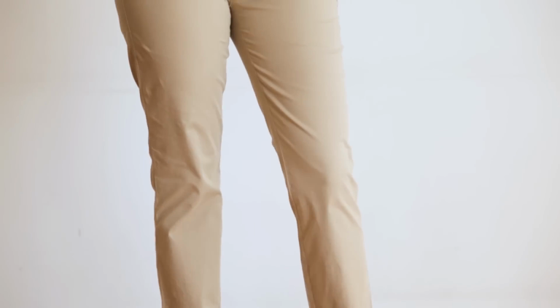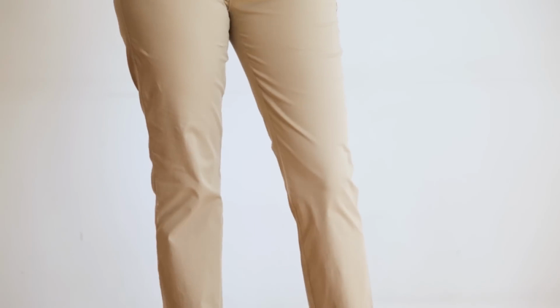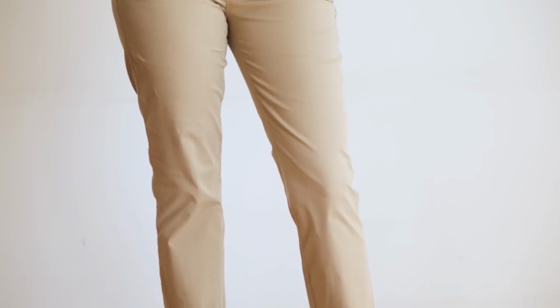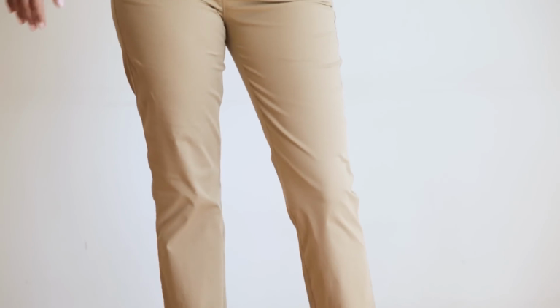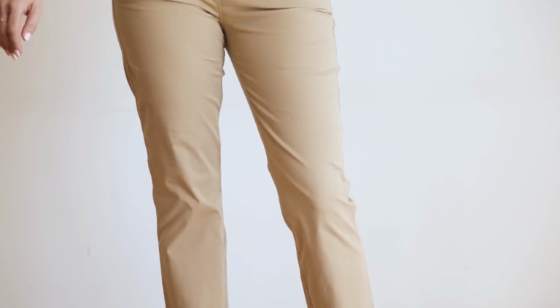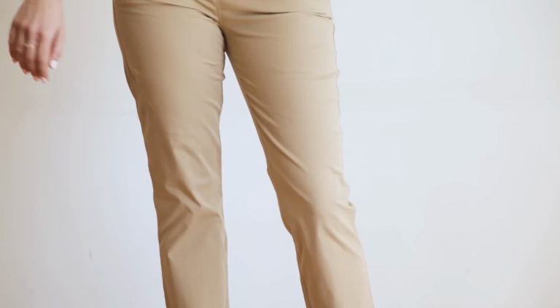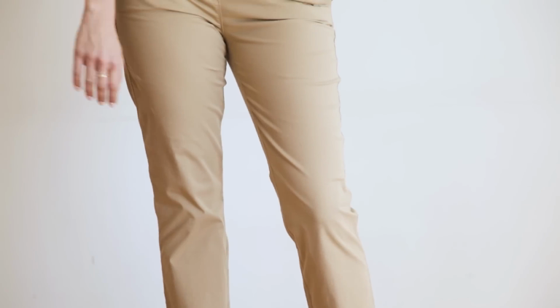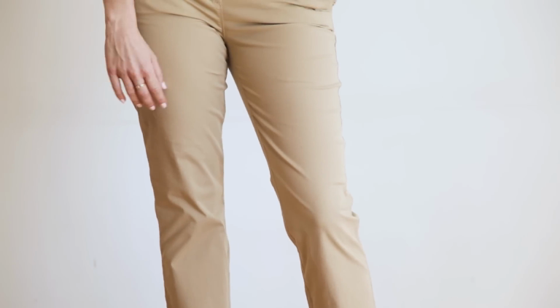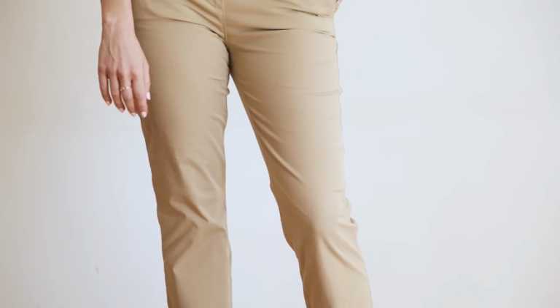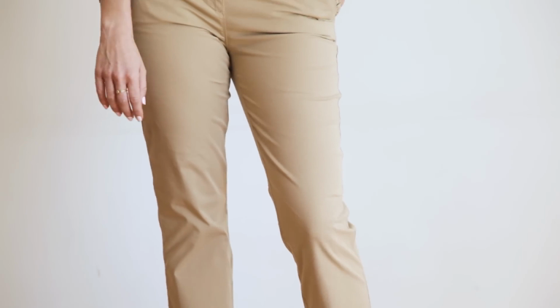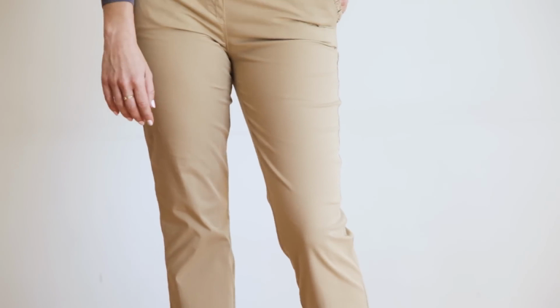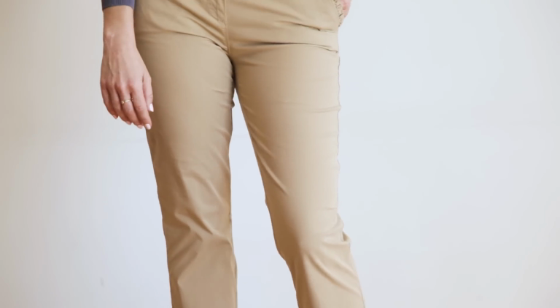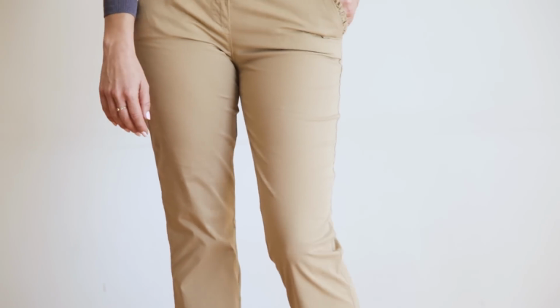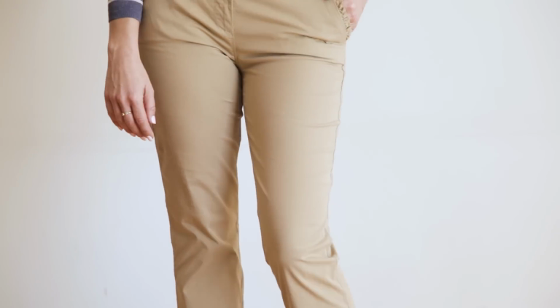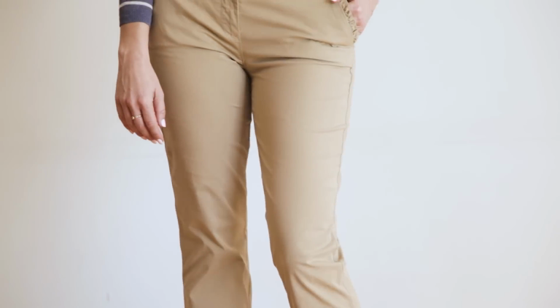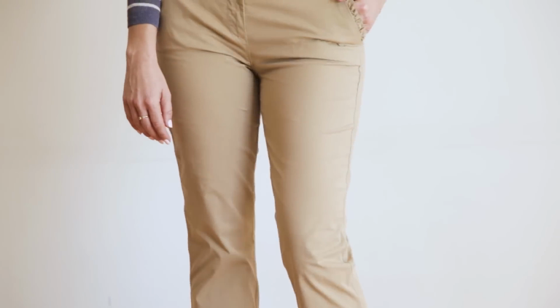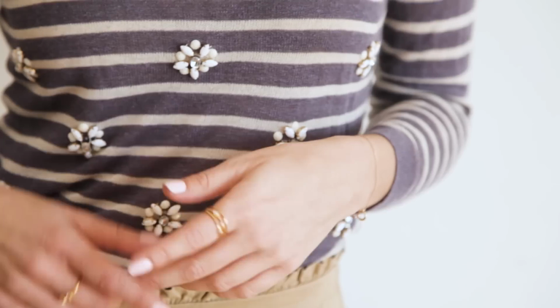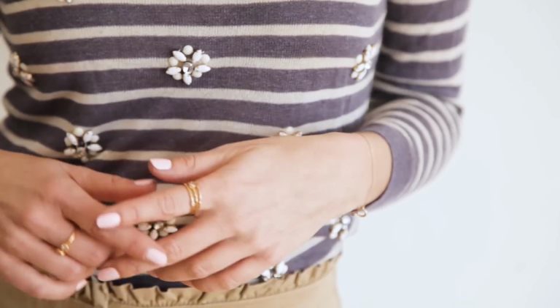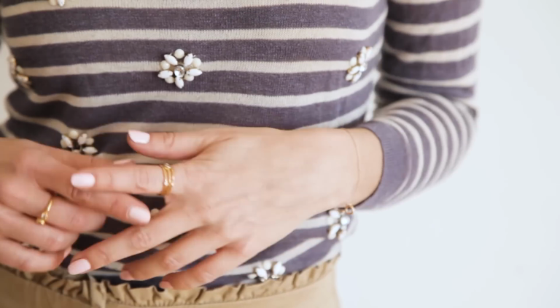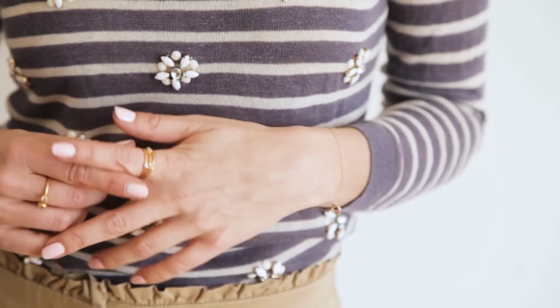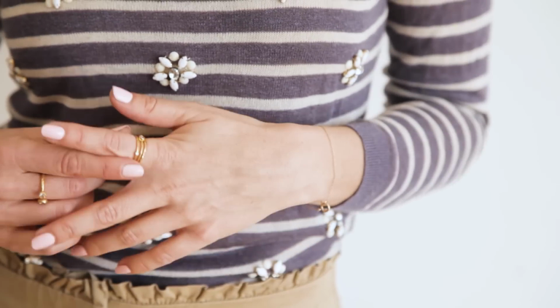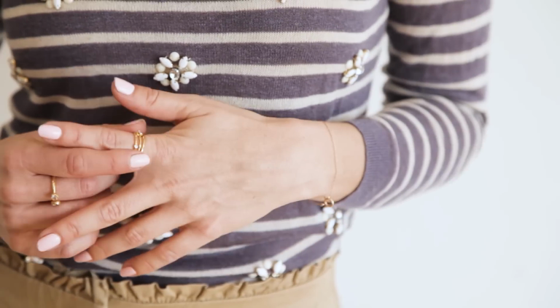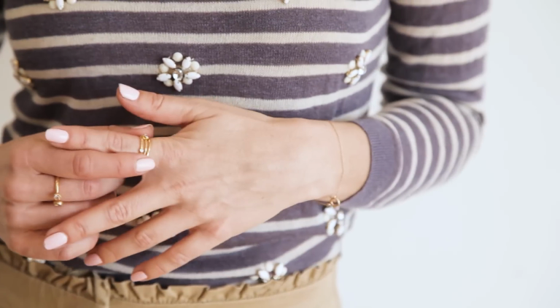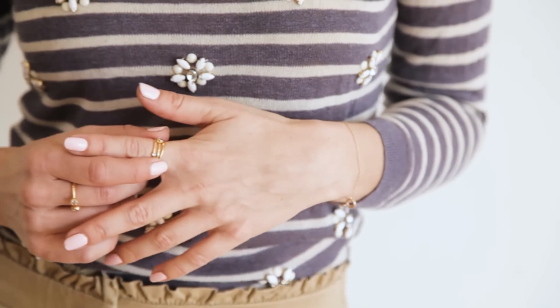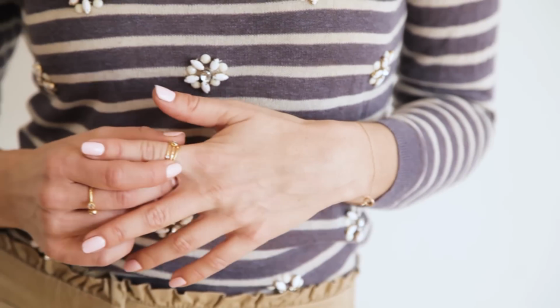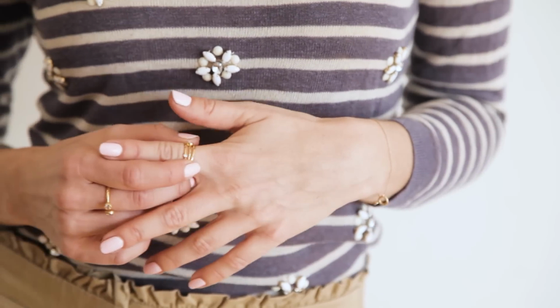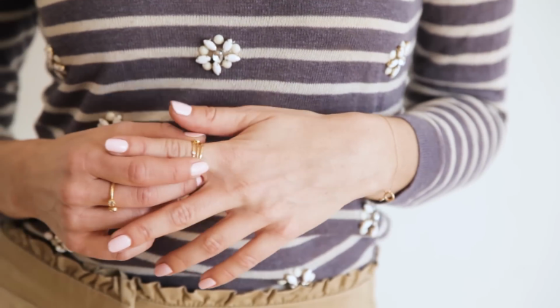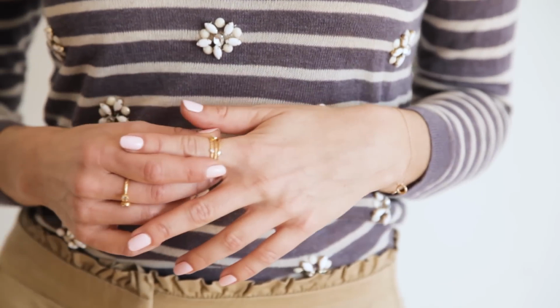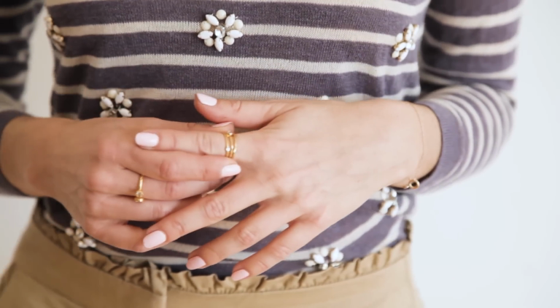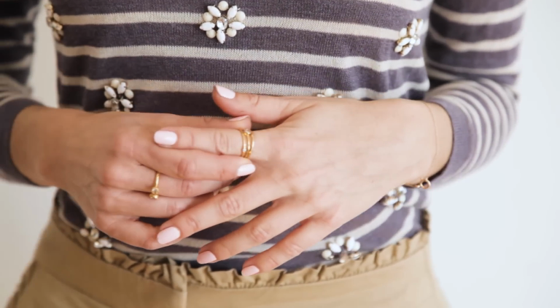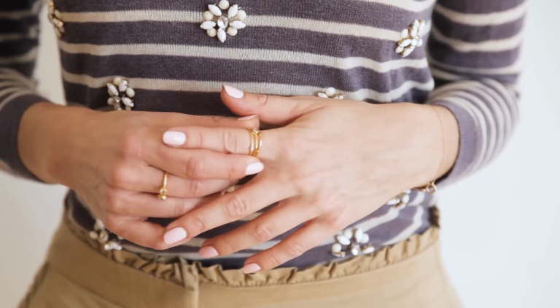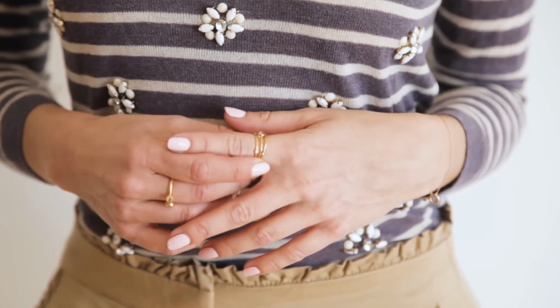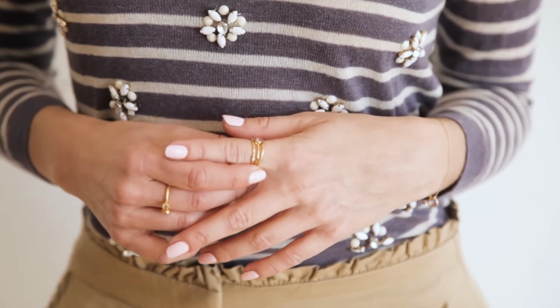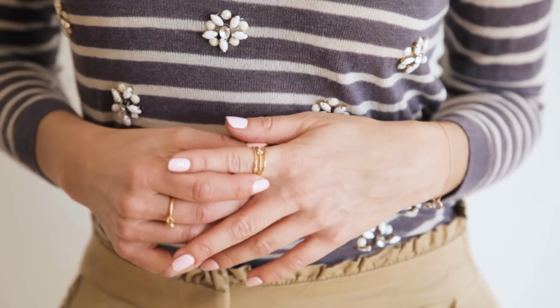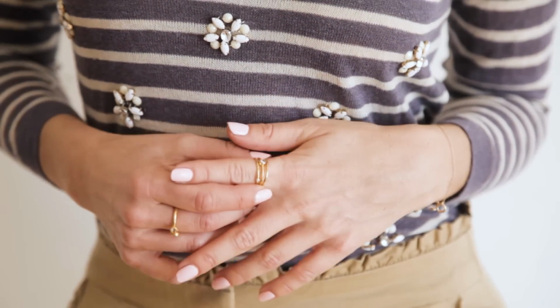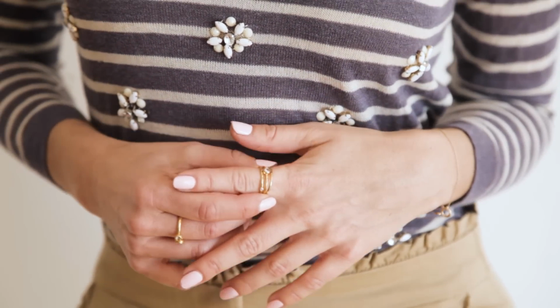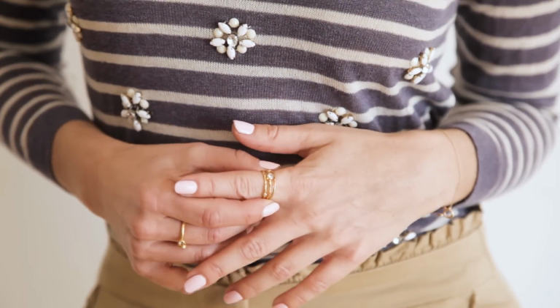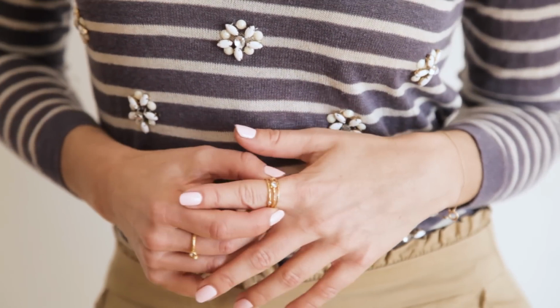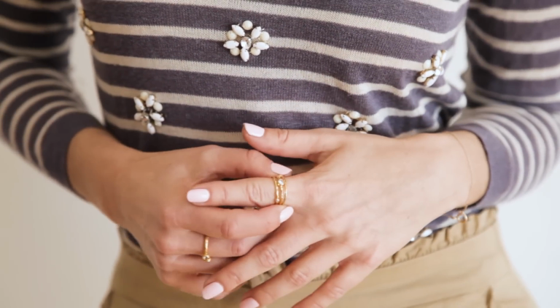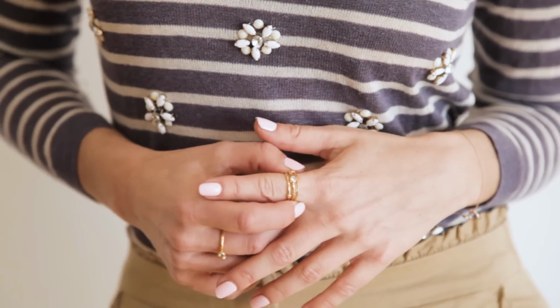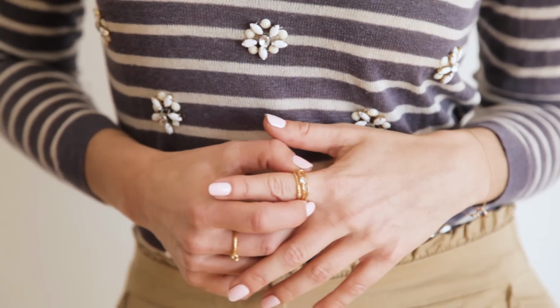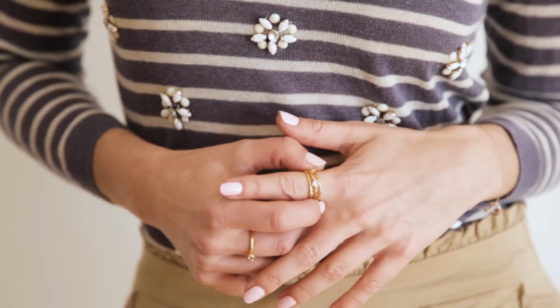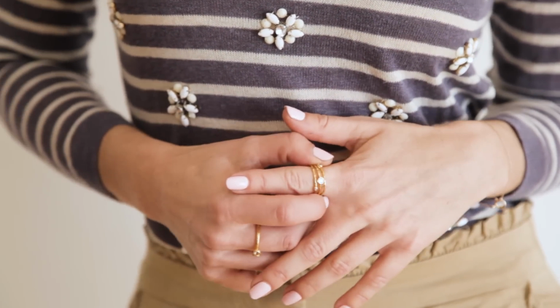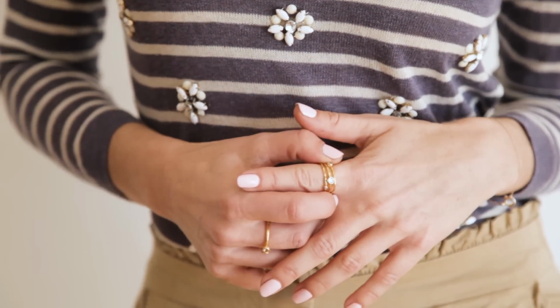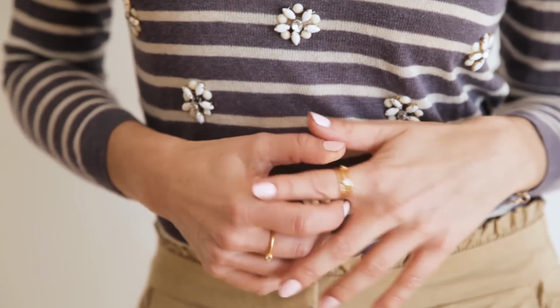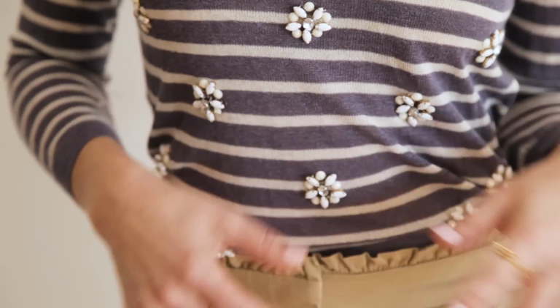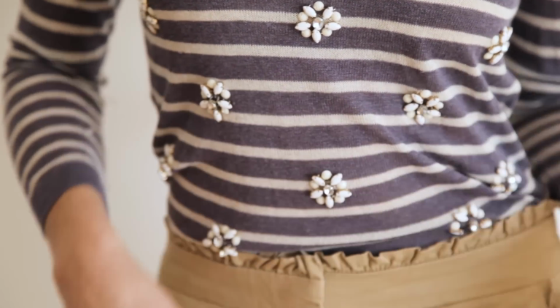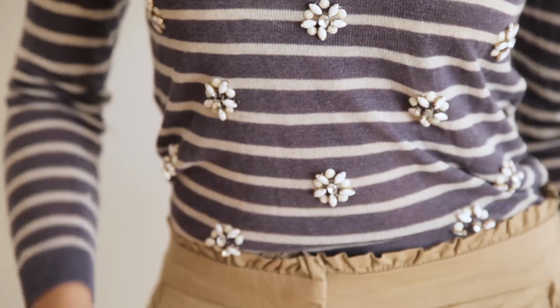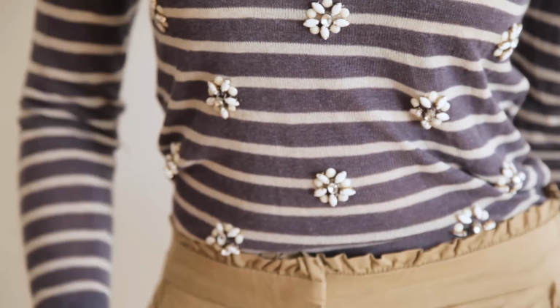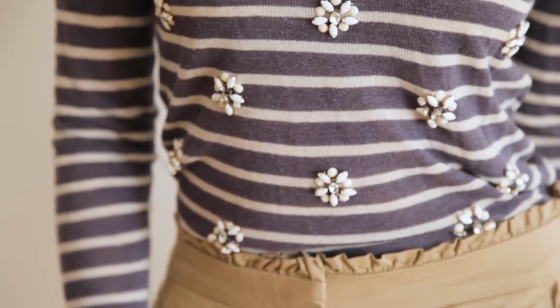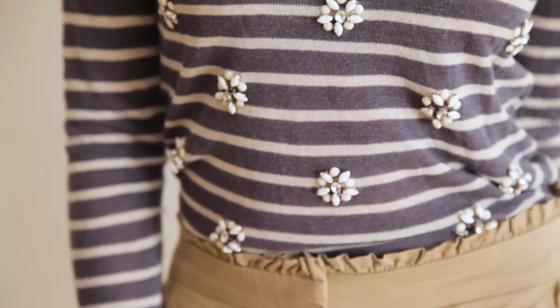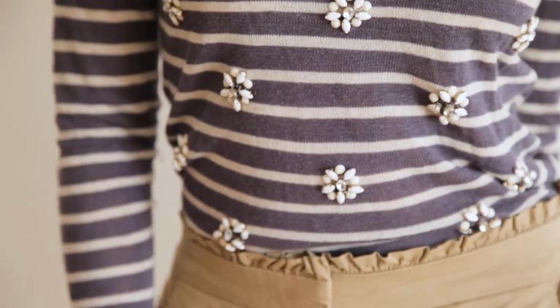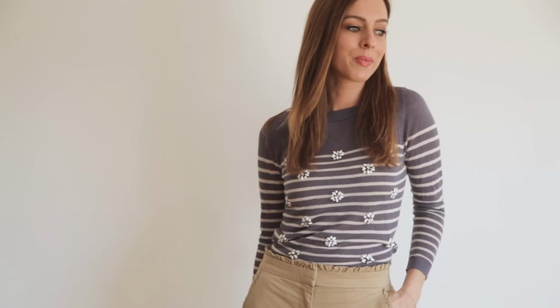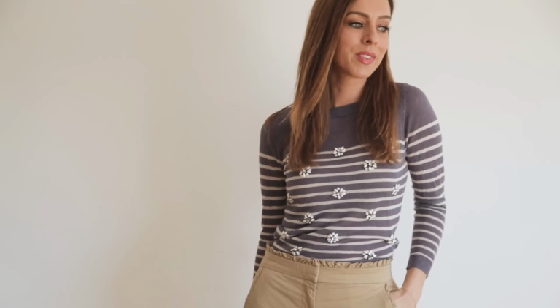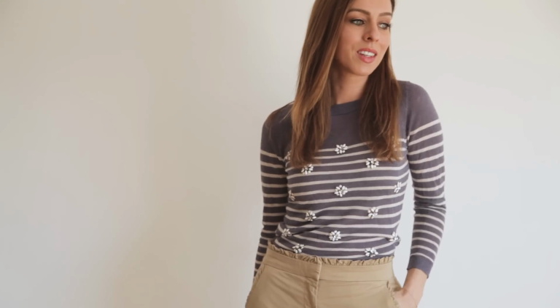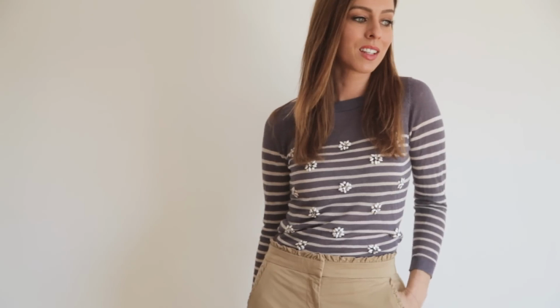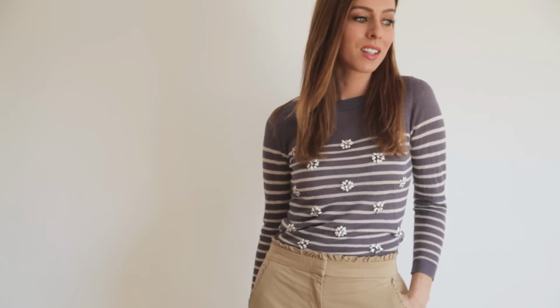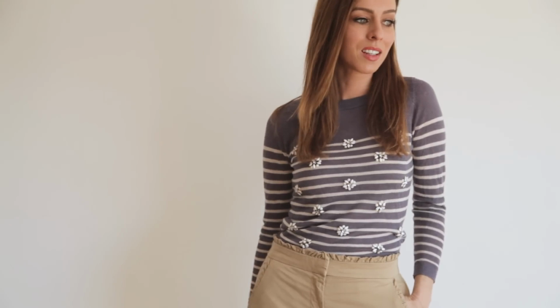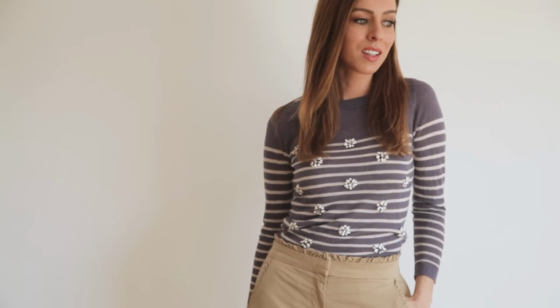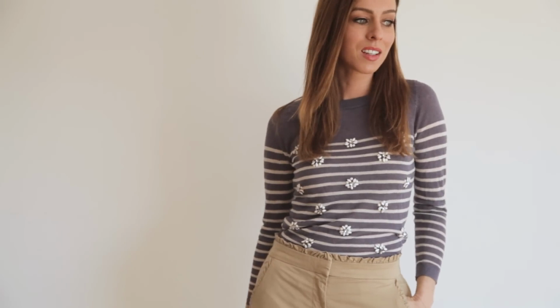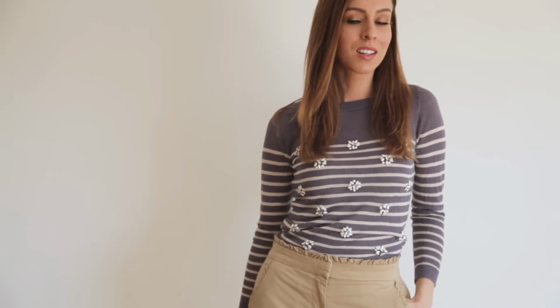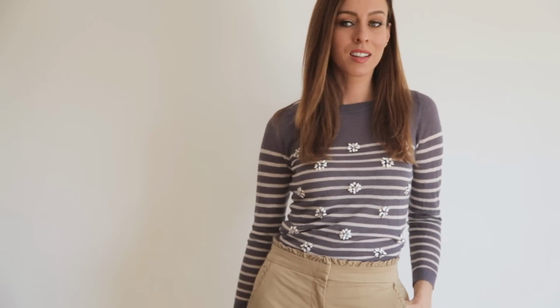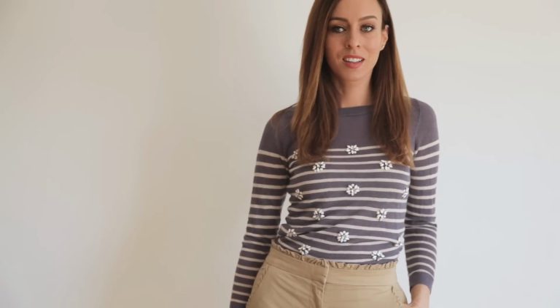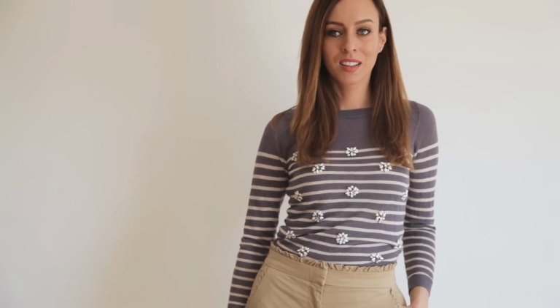I just paired the pants with a striped sweater, lightweight for spring. You could do a button-down, you could do a t-shirt — basically anything goes.